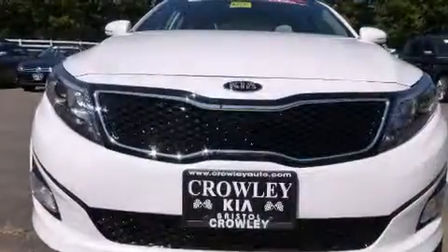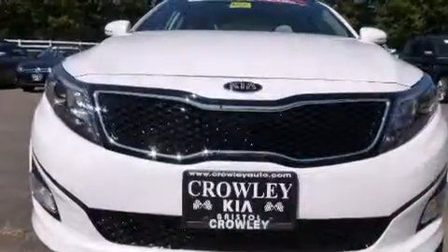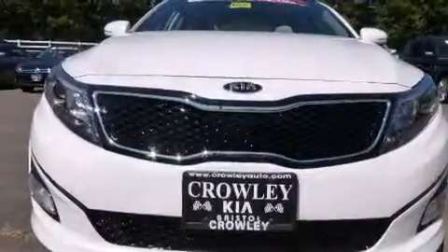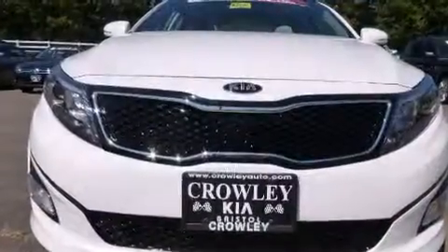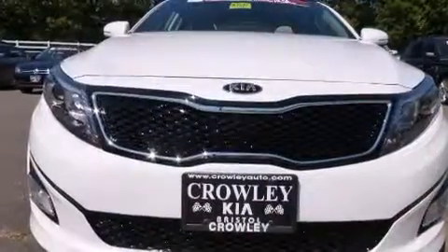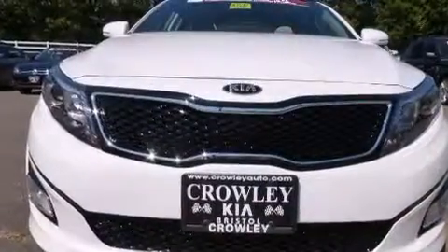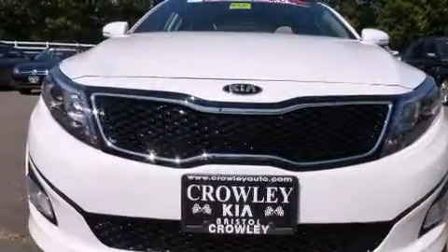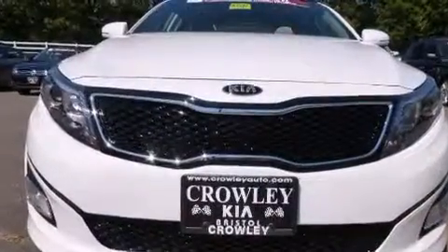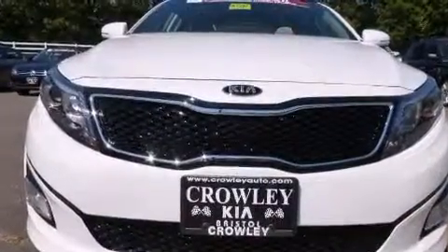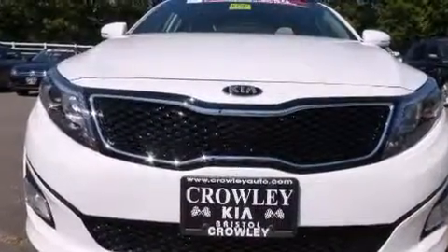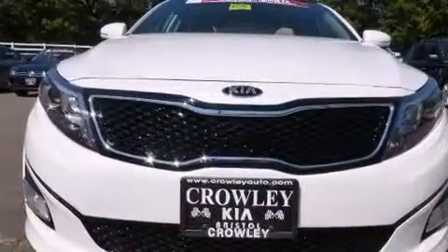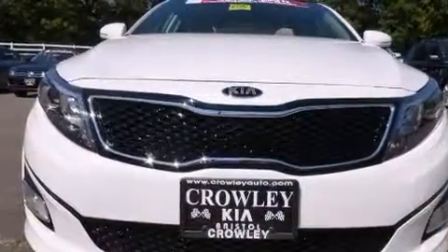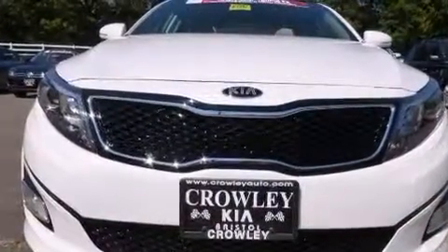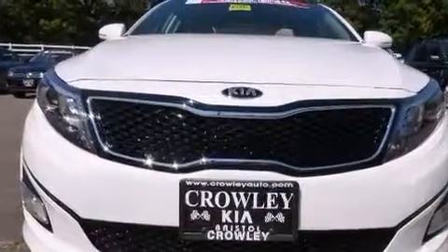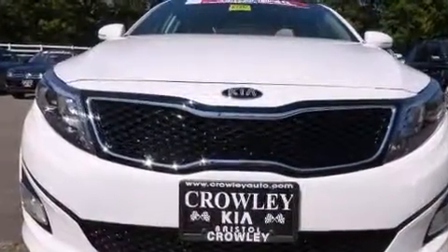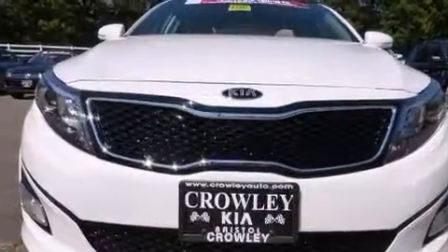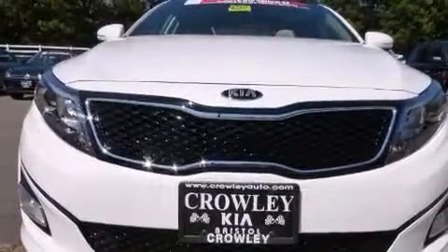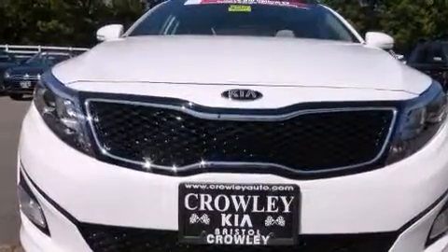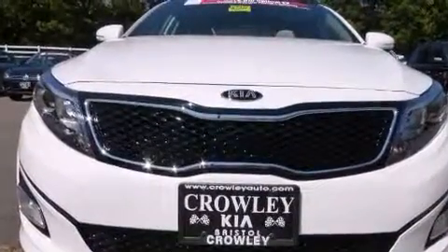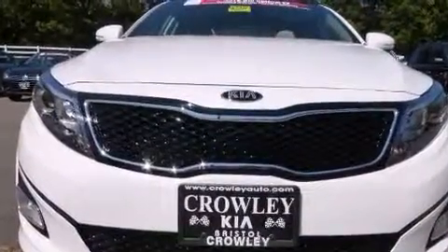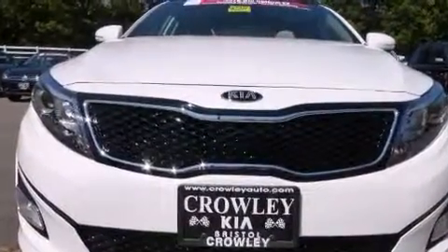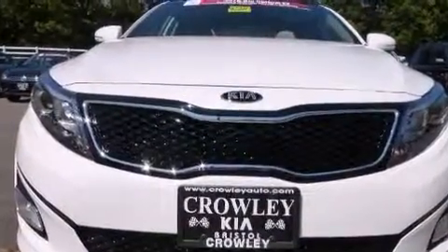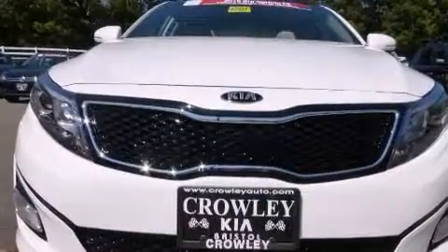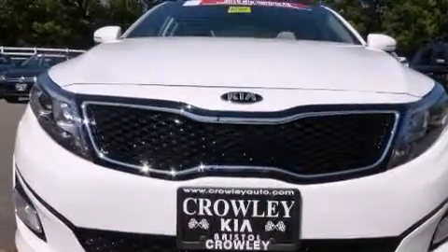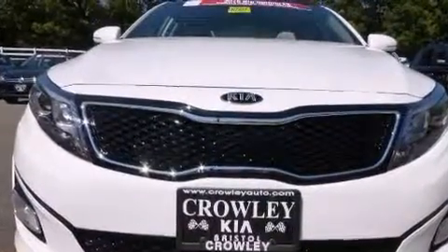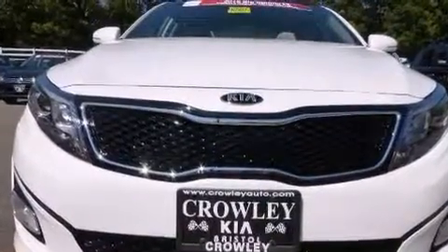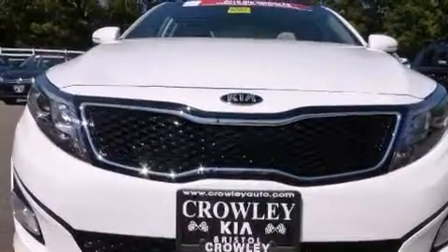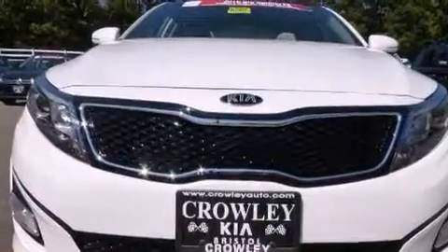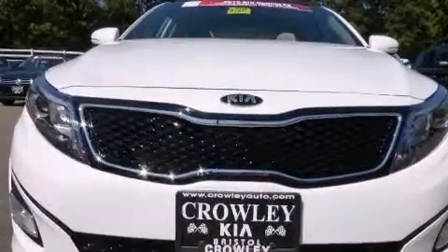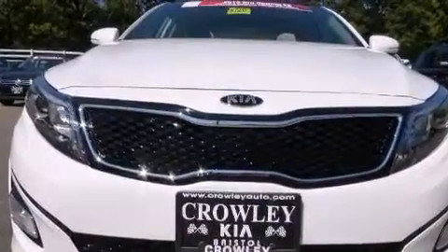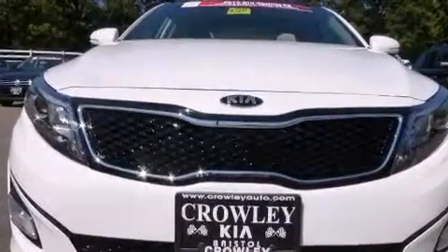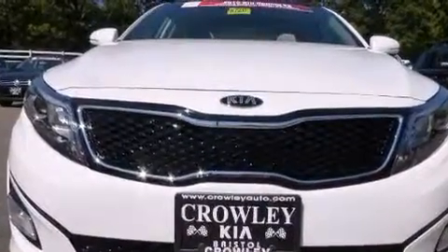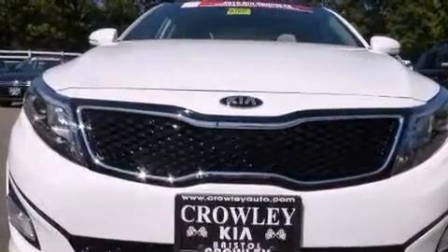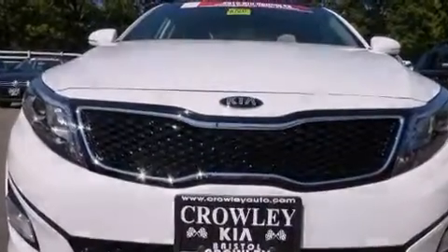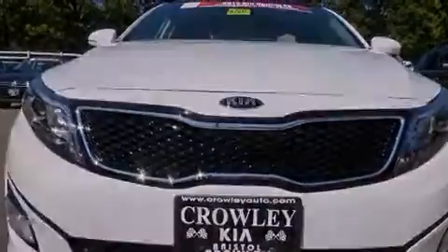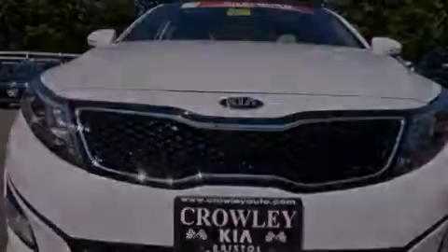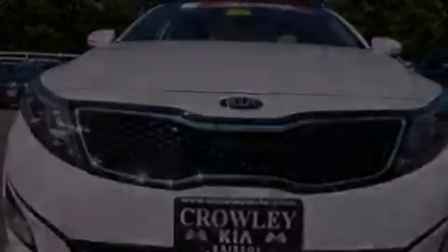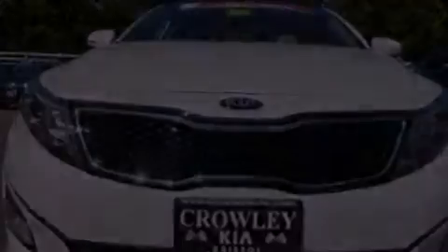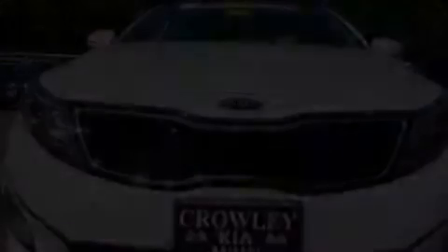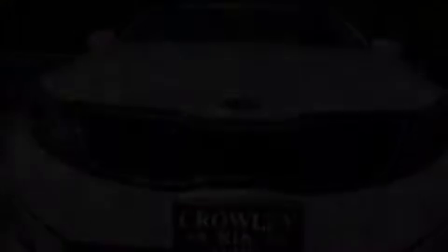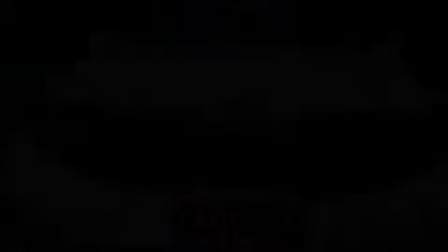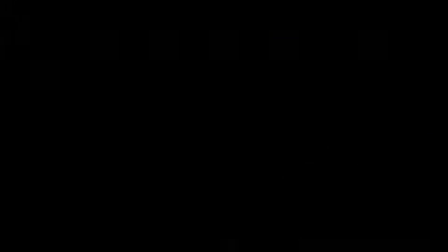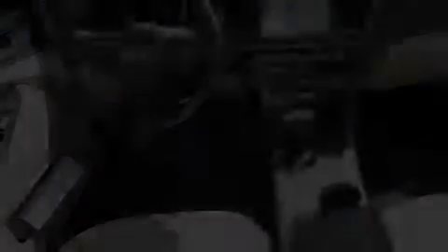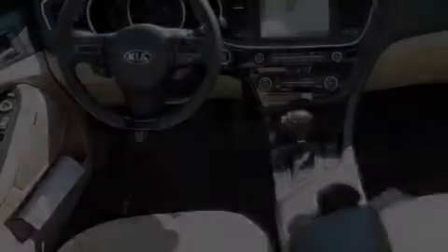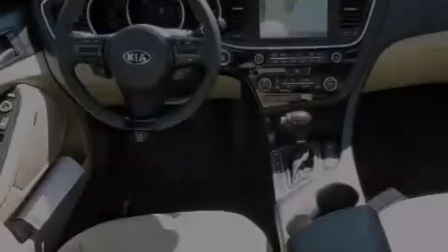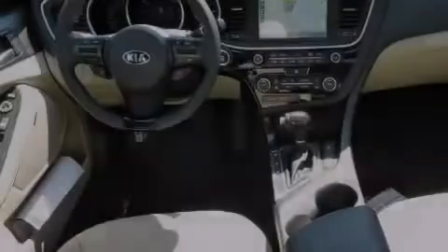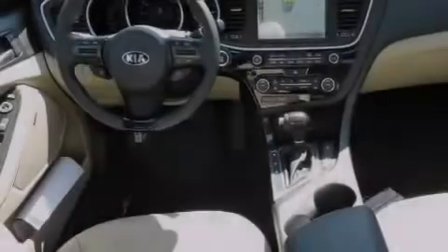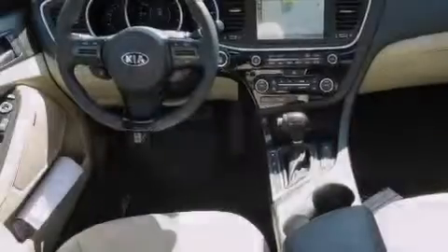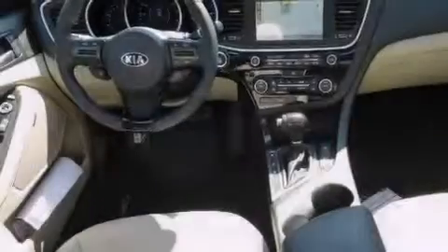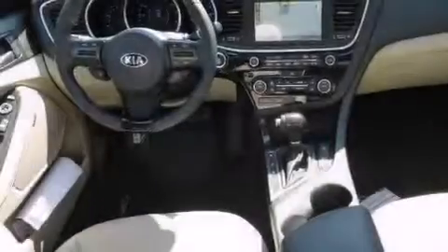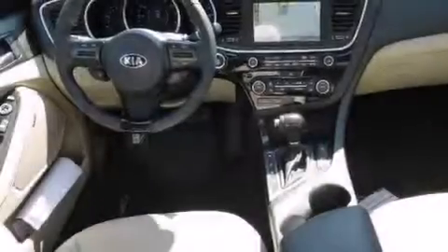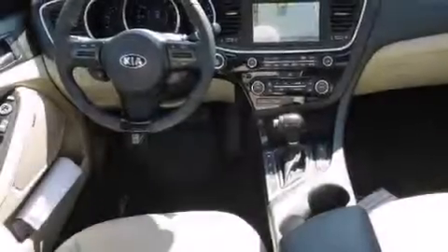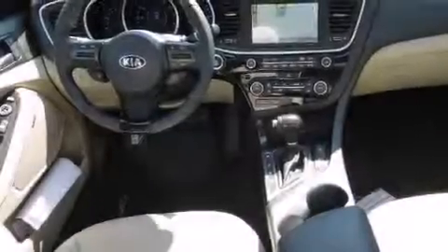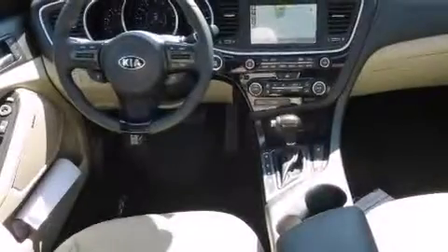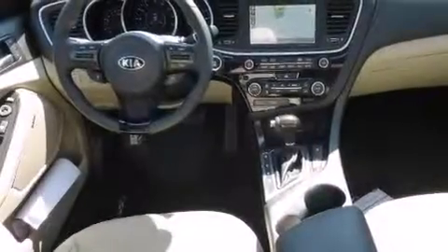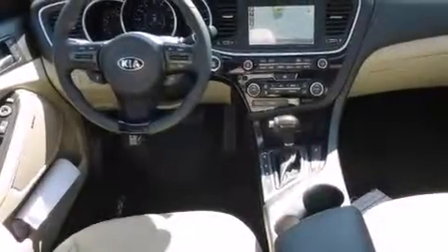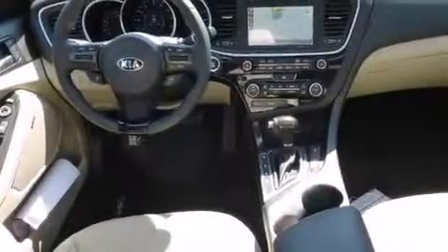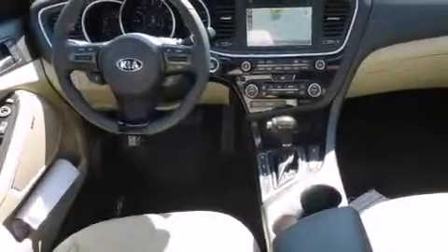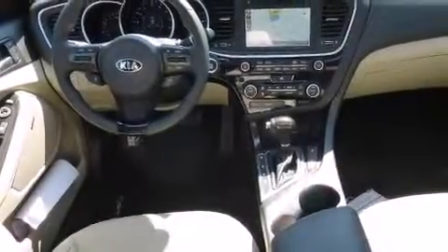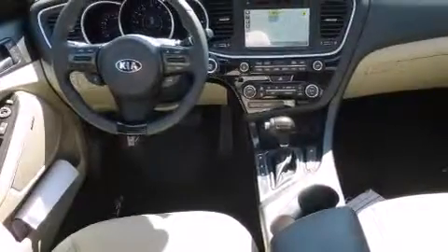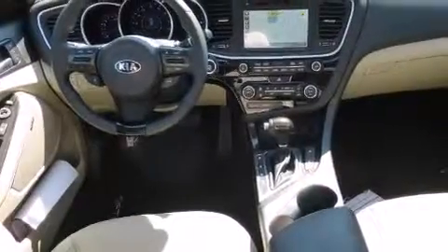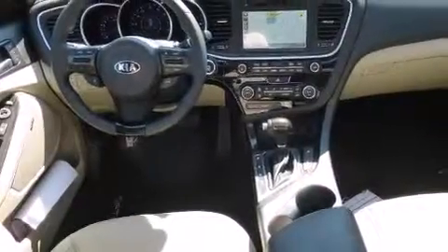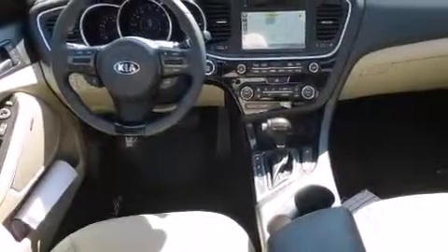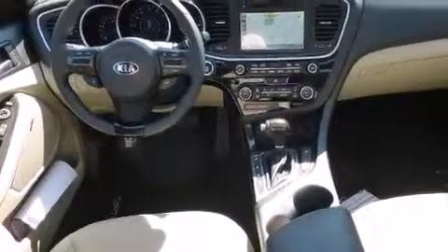With an EPA estimated rating of 34 miles per gallon on the highway, this automobile pays off in the long run.